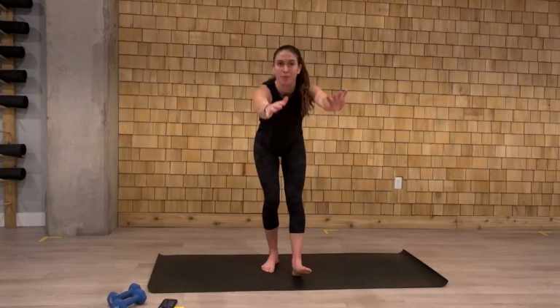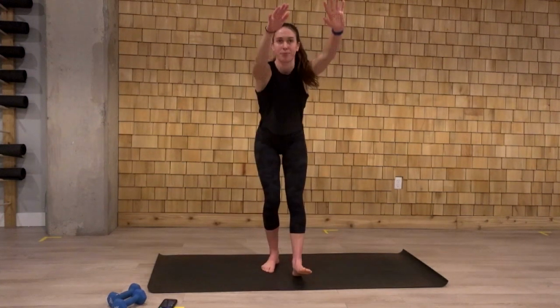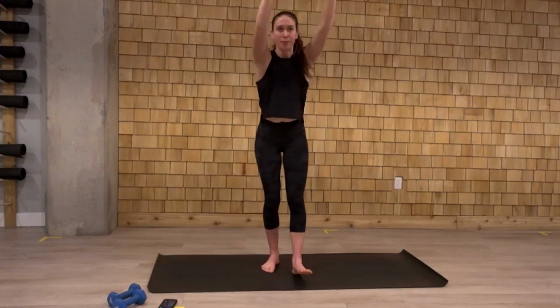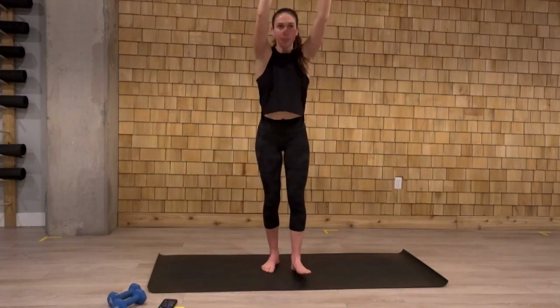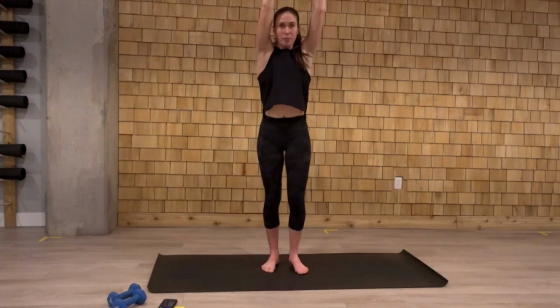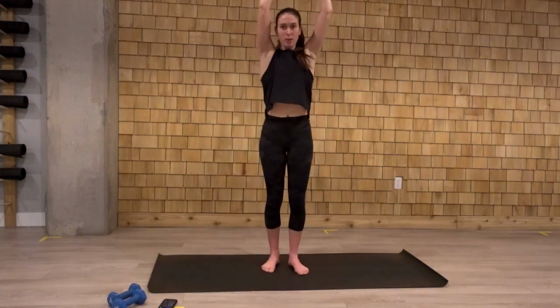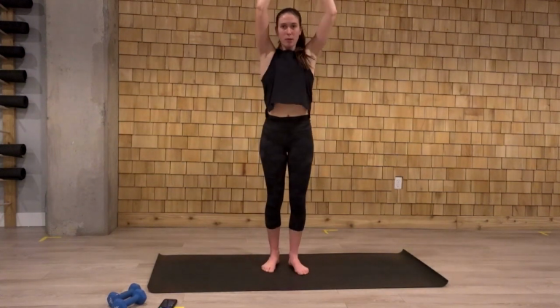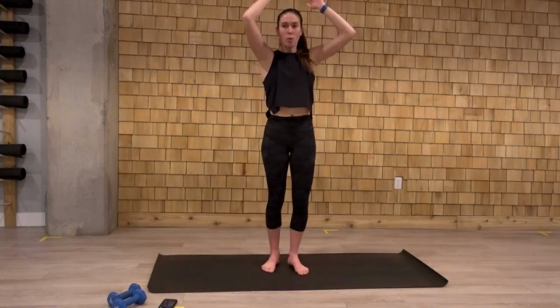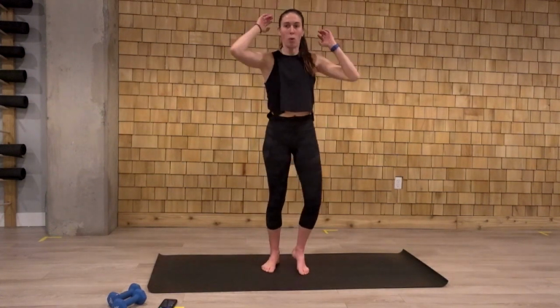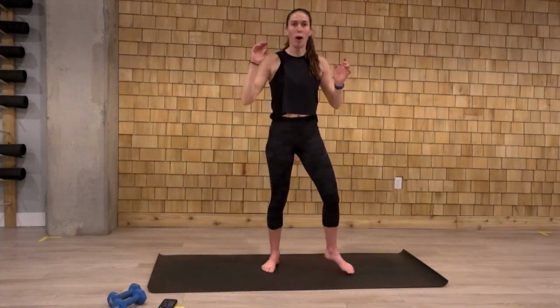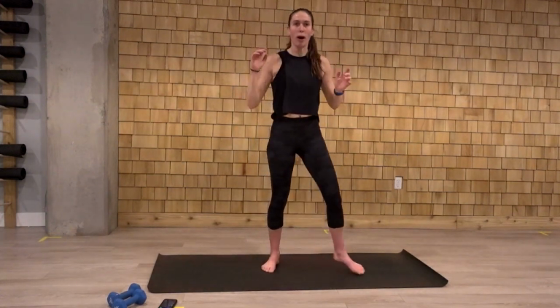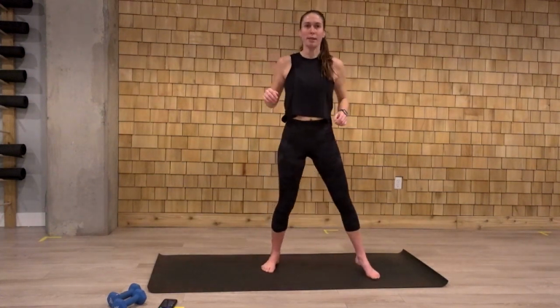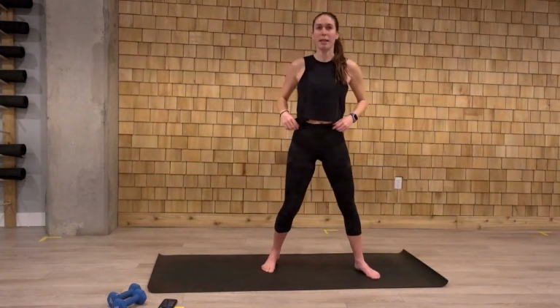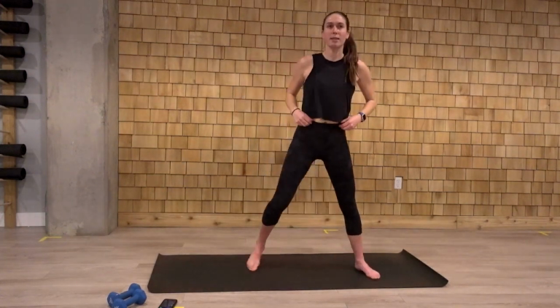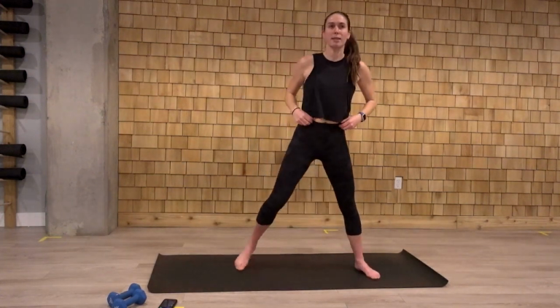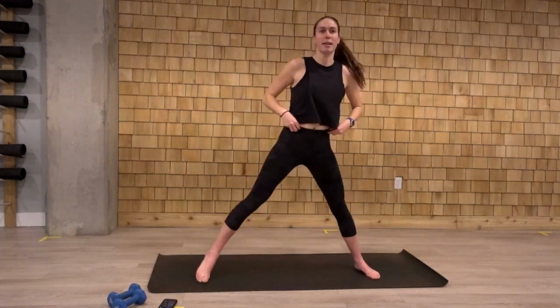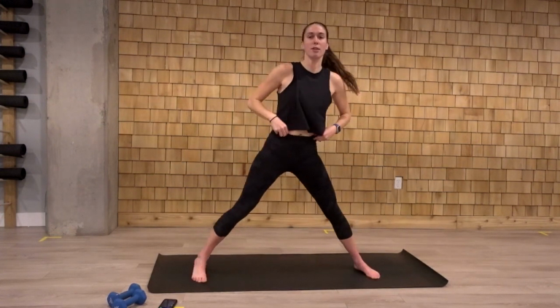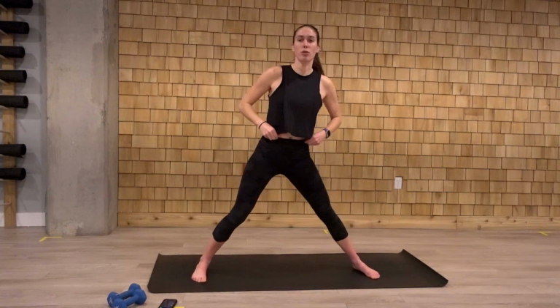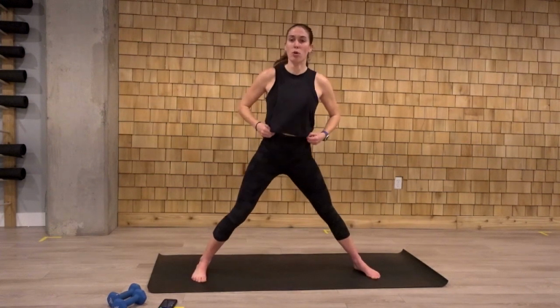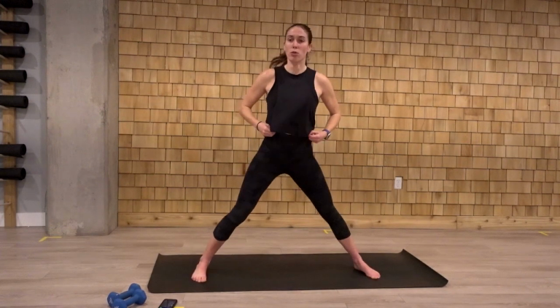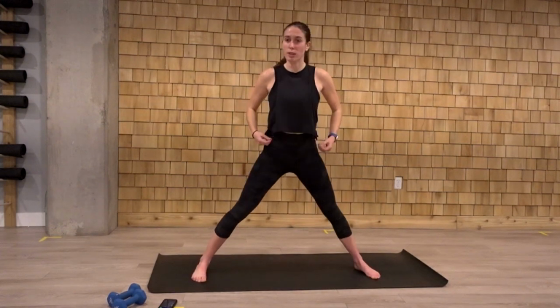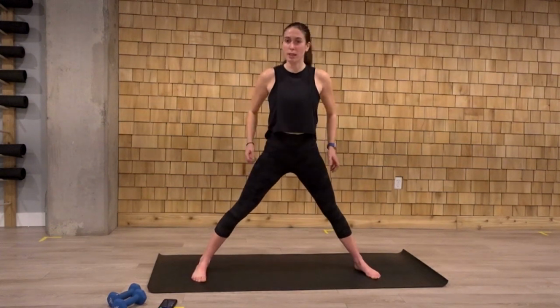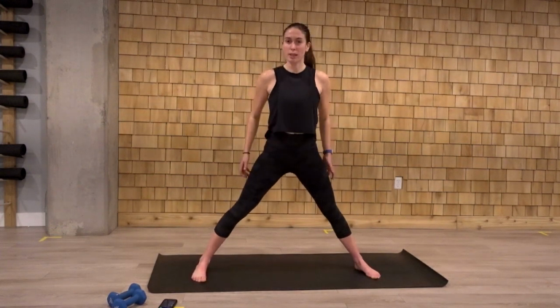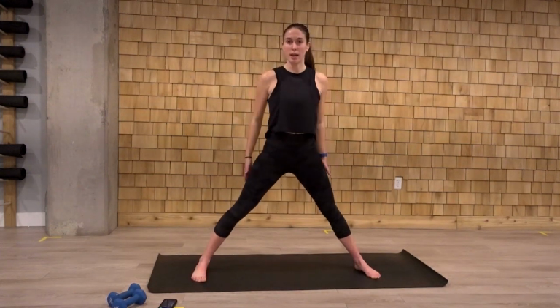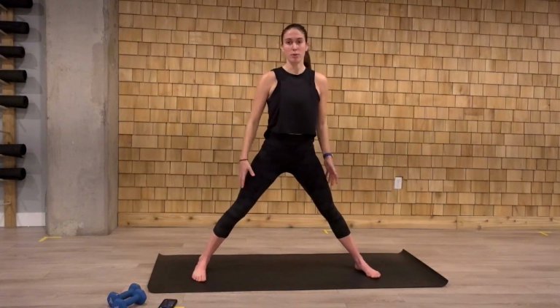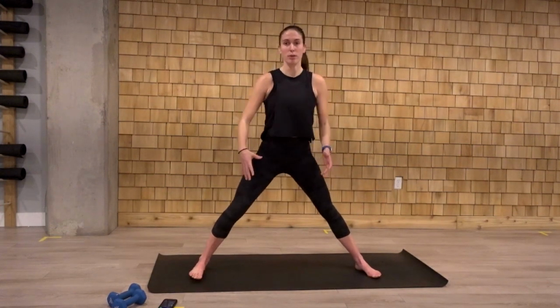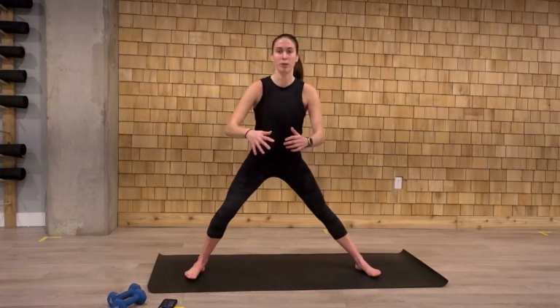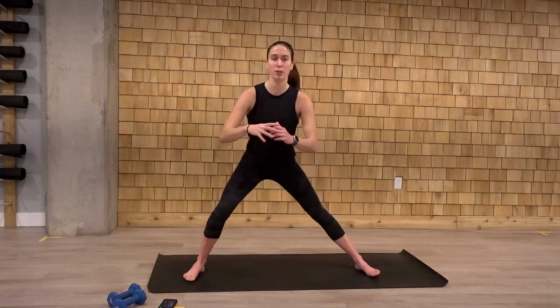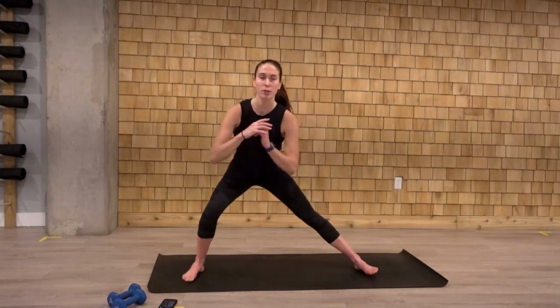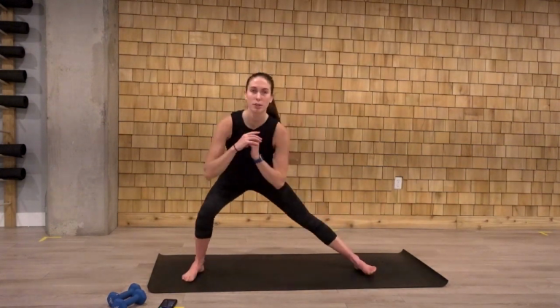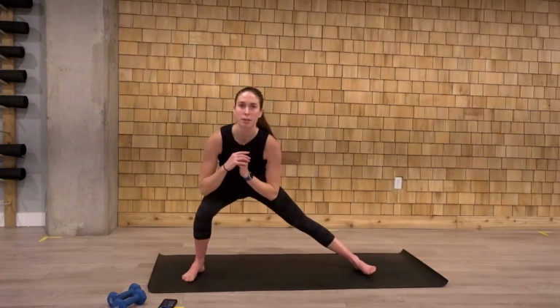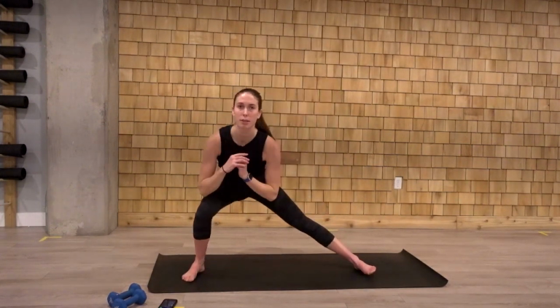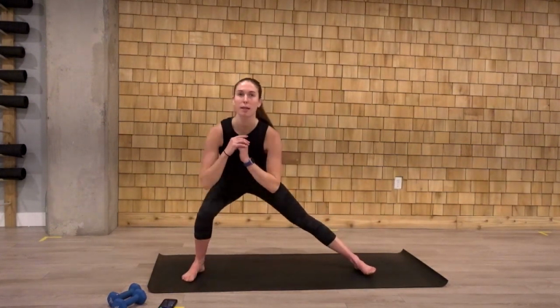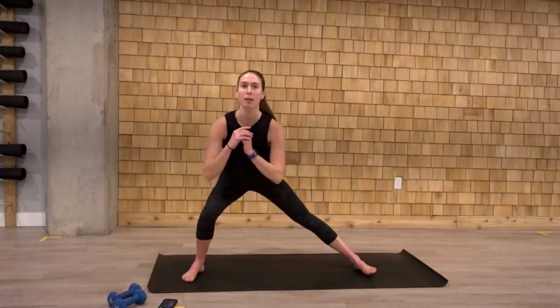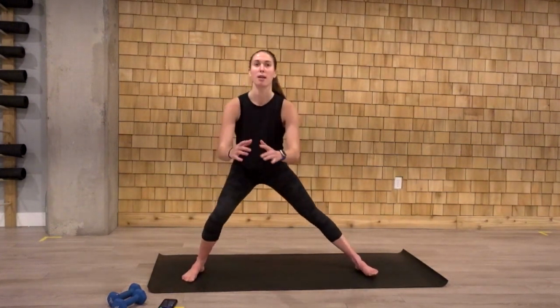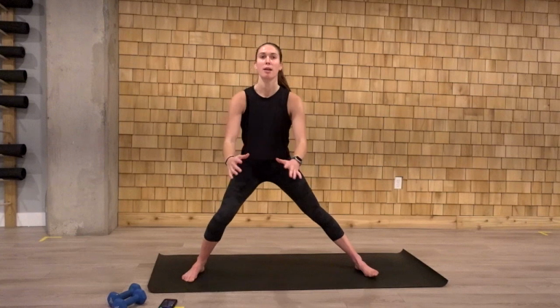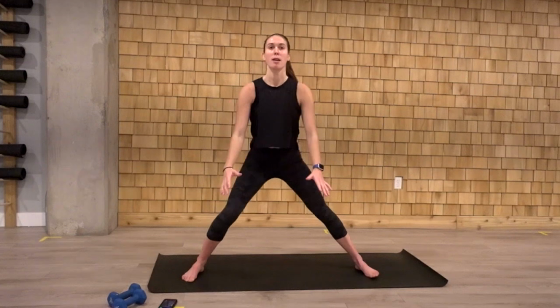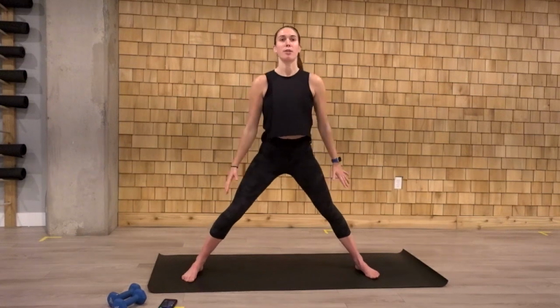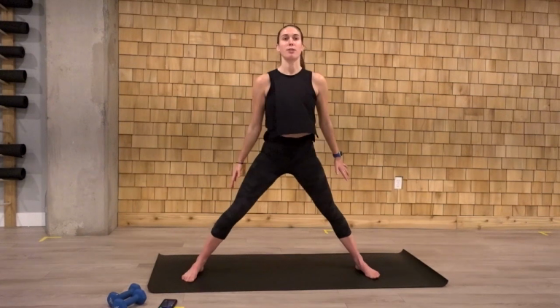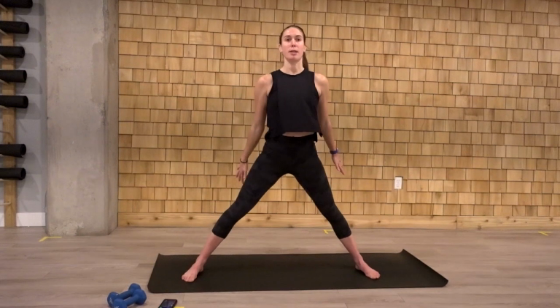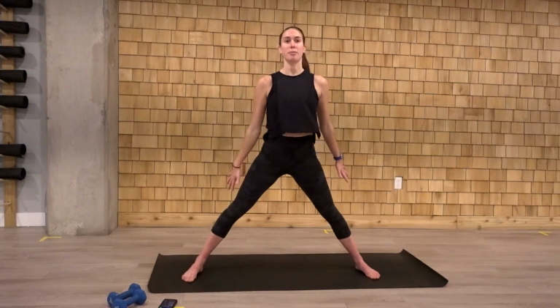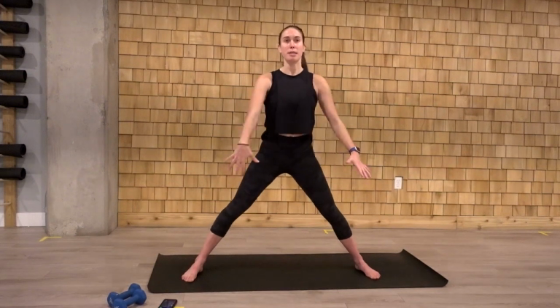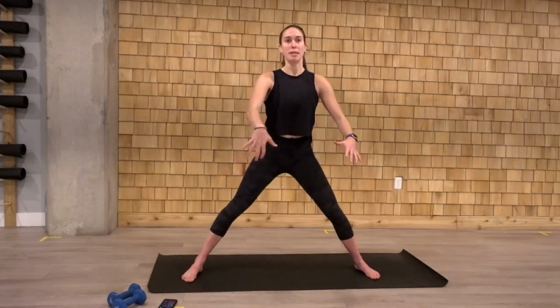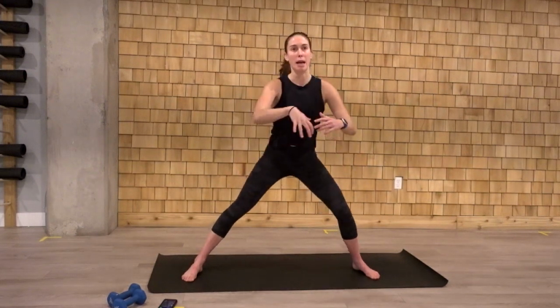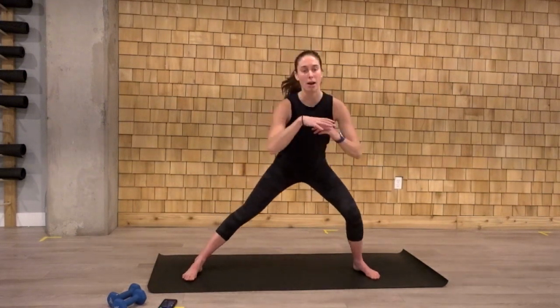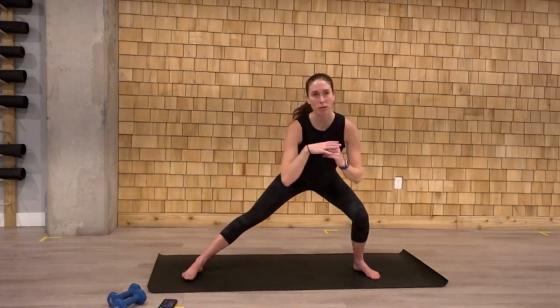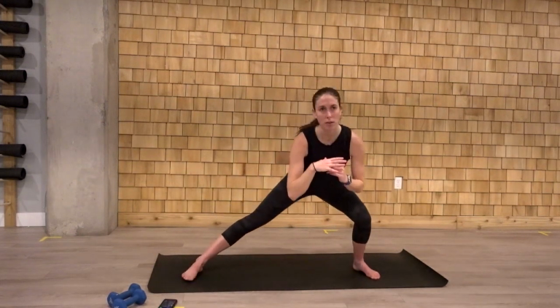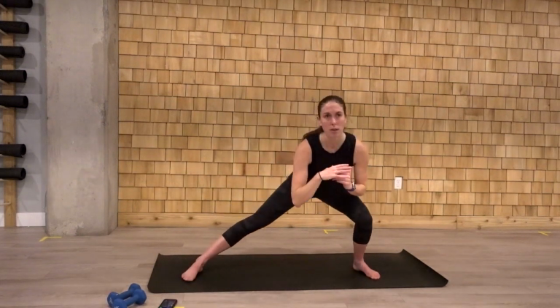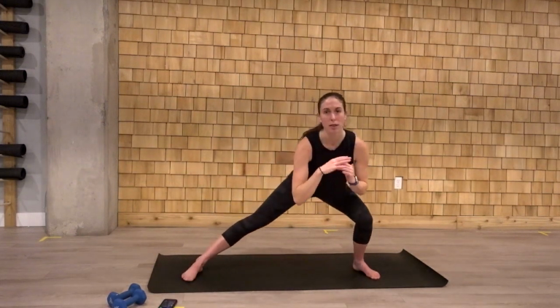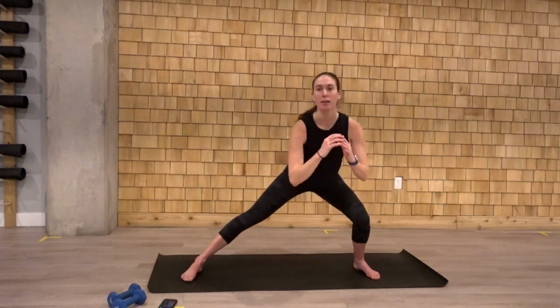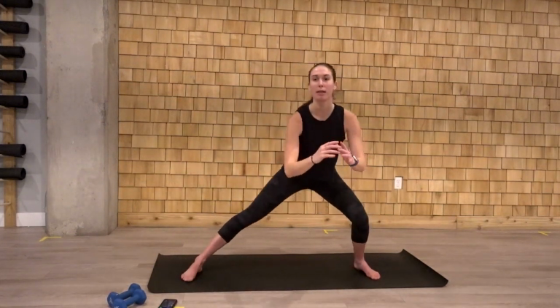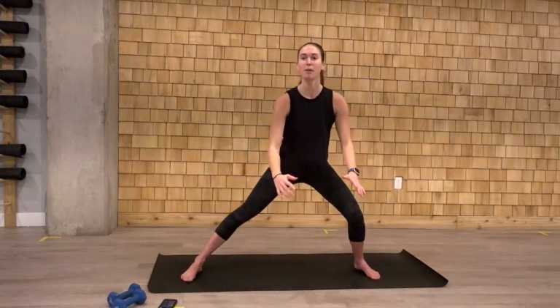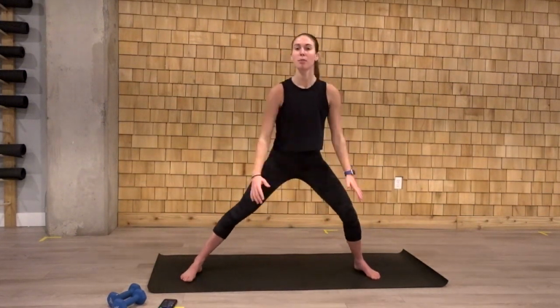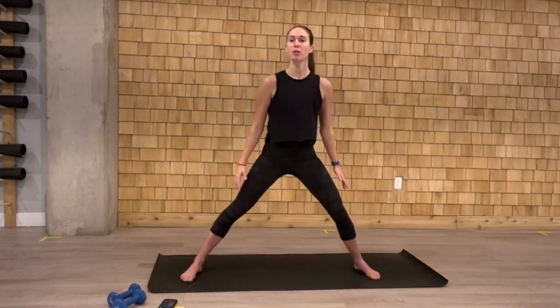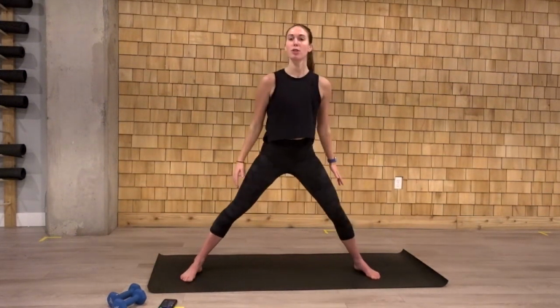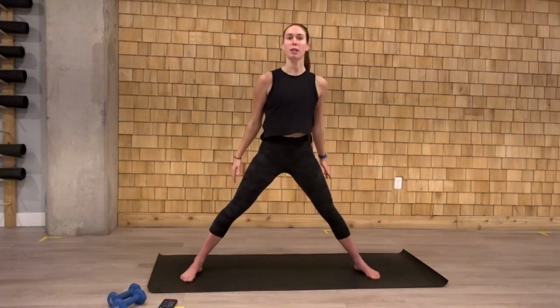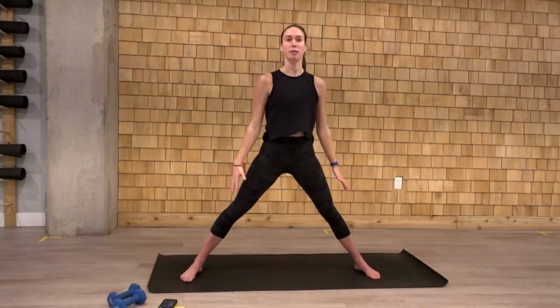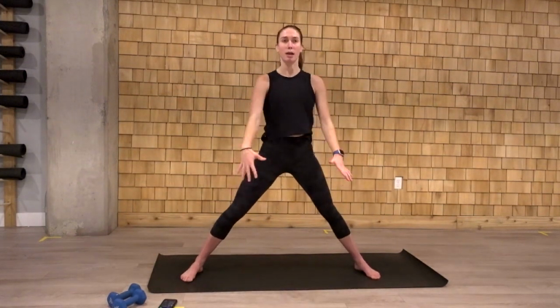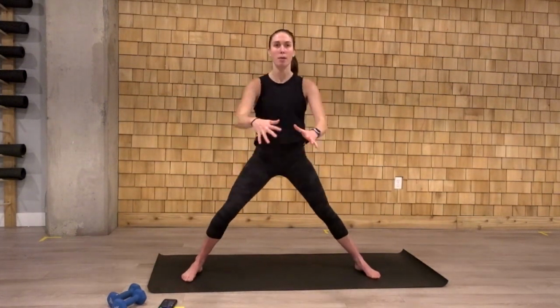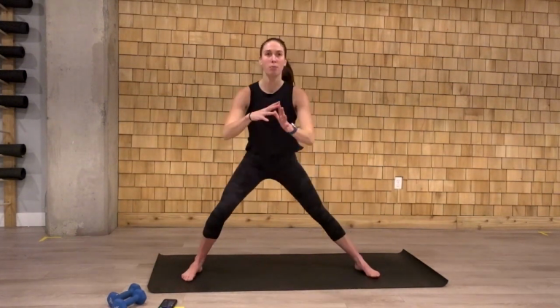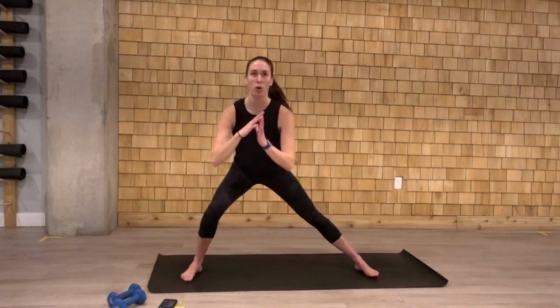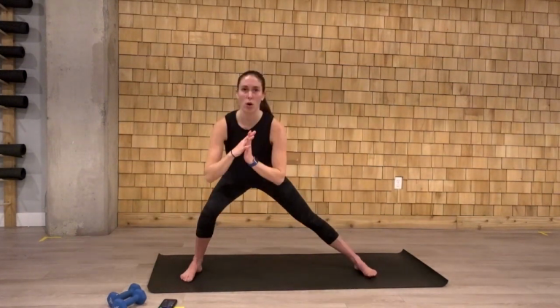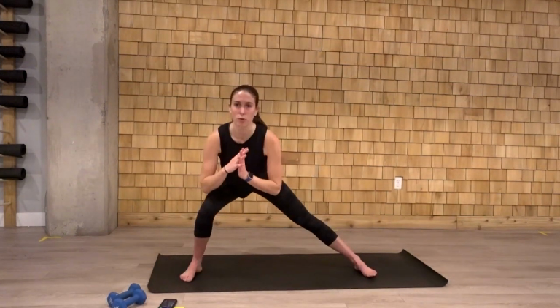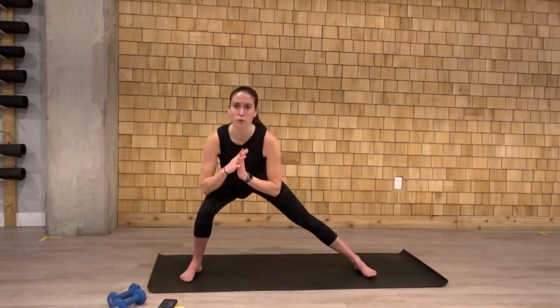Widen that stance, alternating lateral lunges. Sink those hips down. Keep the chest up, alternating sides.